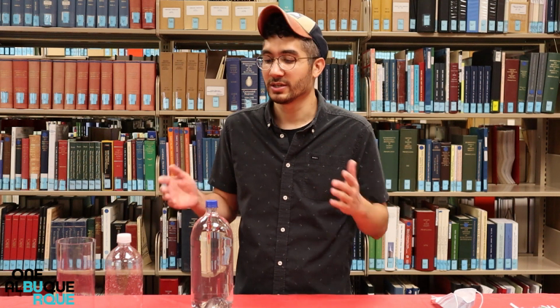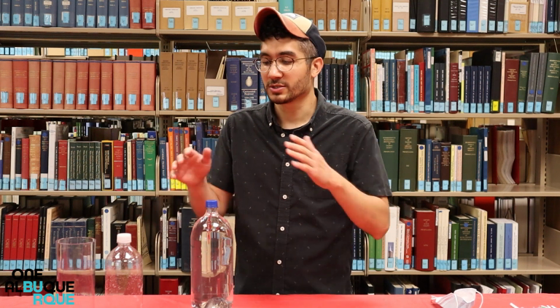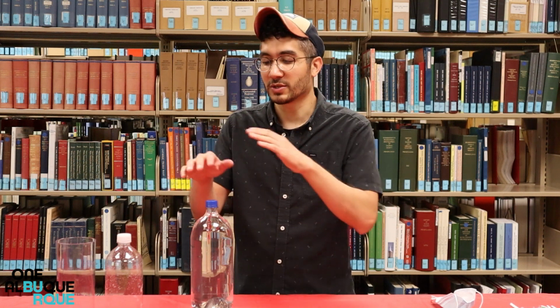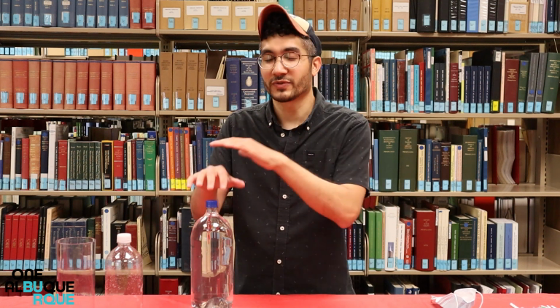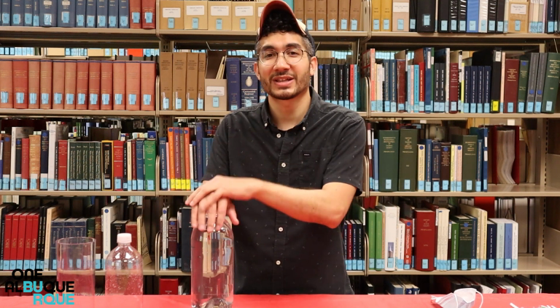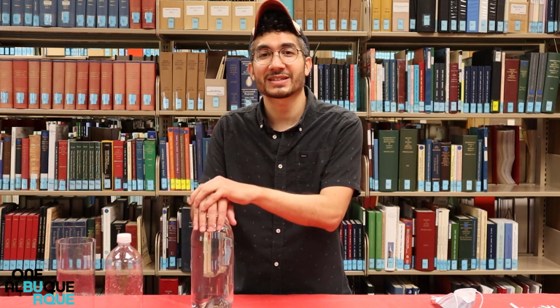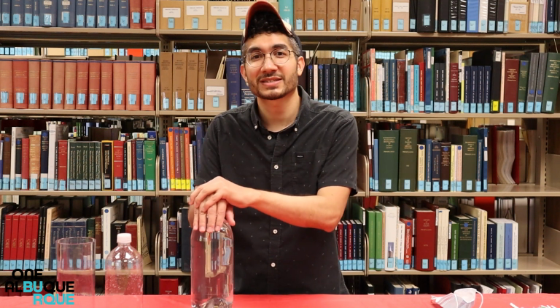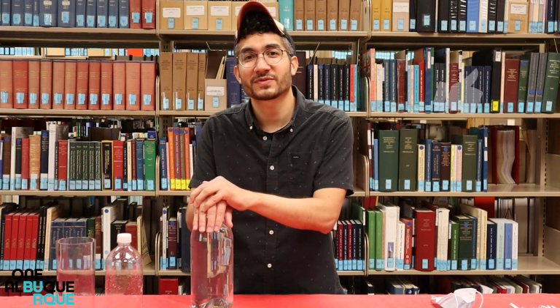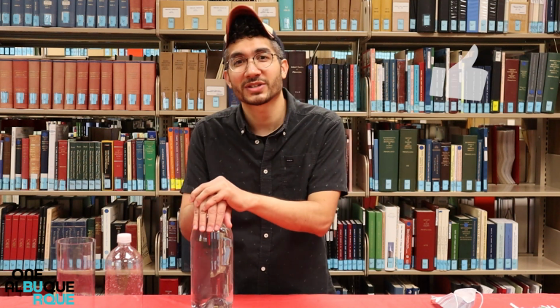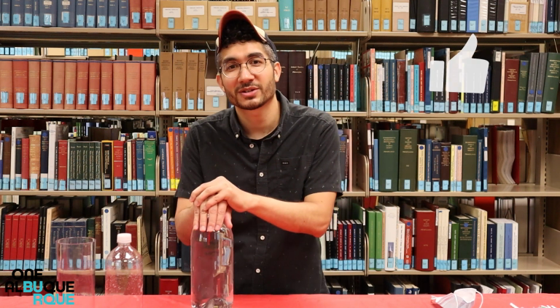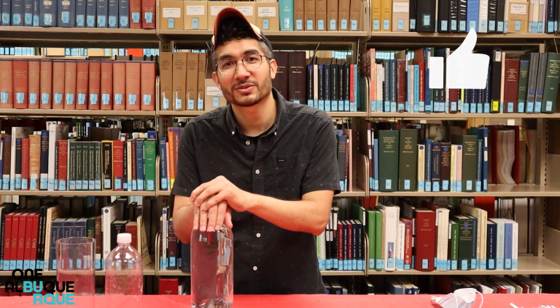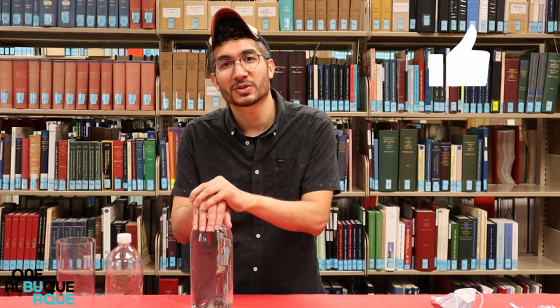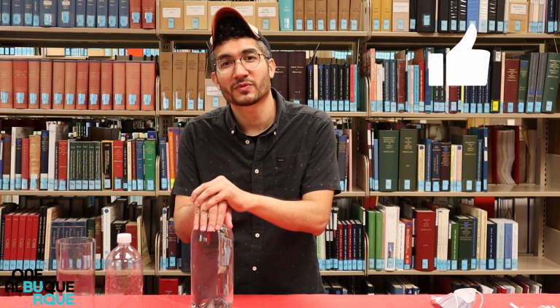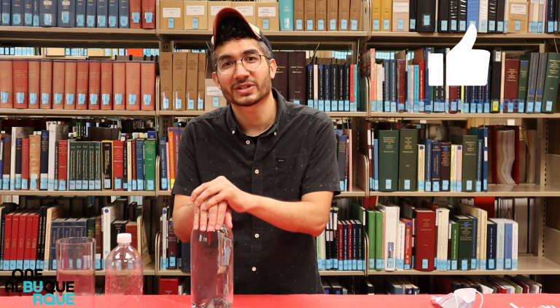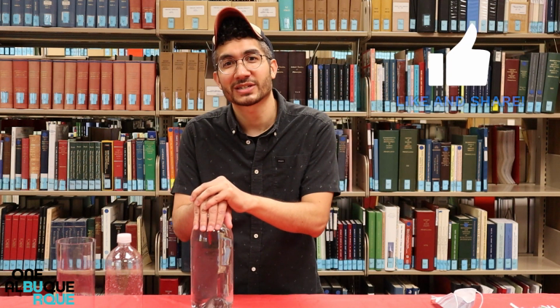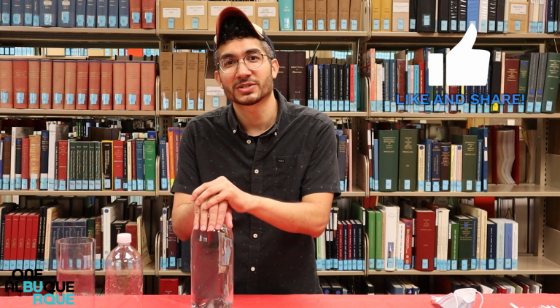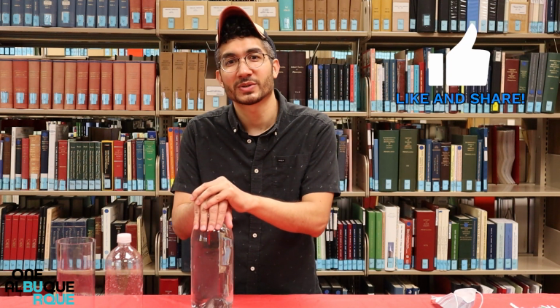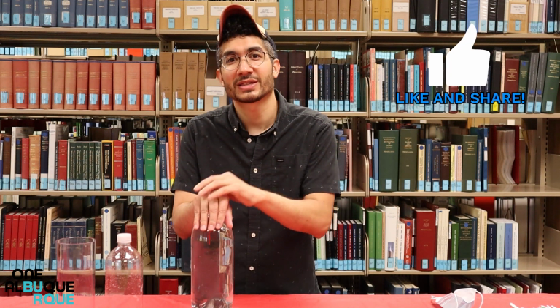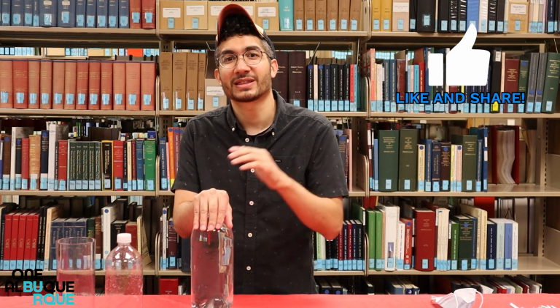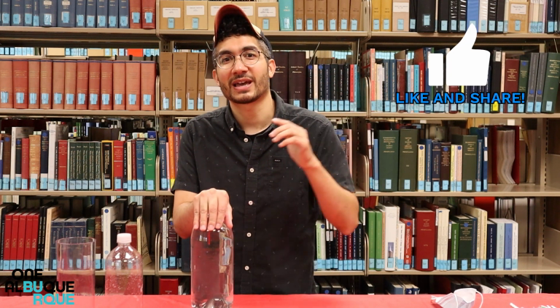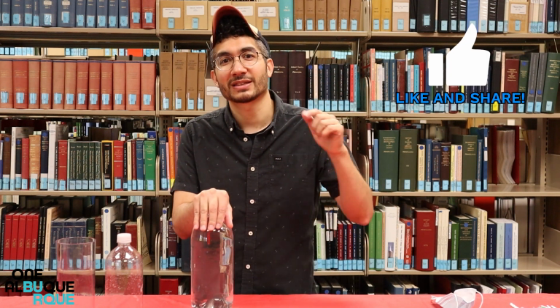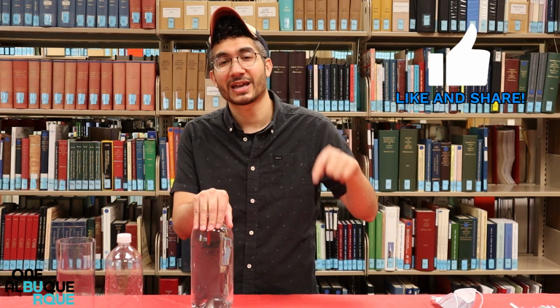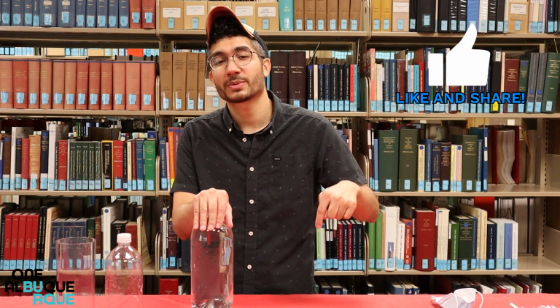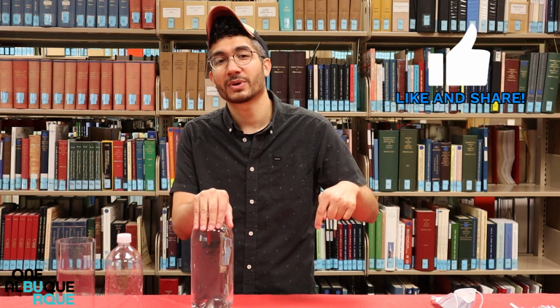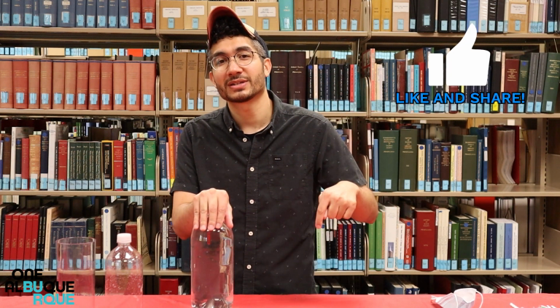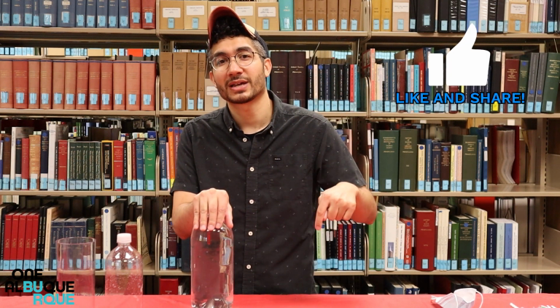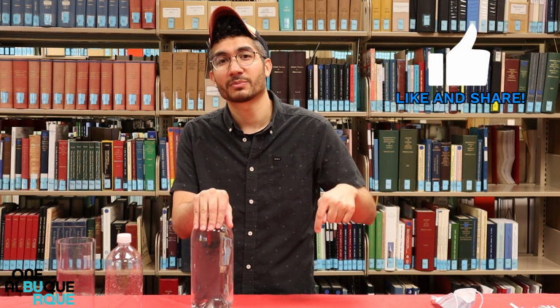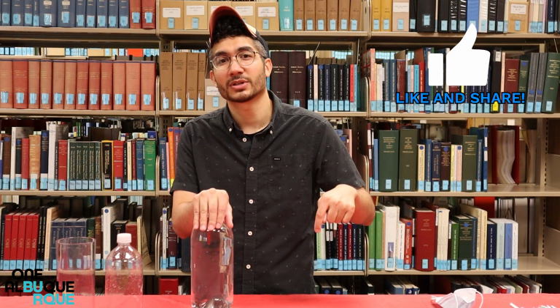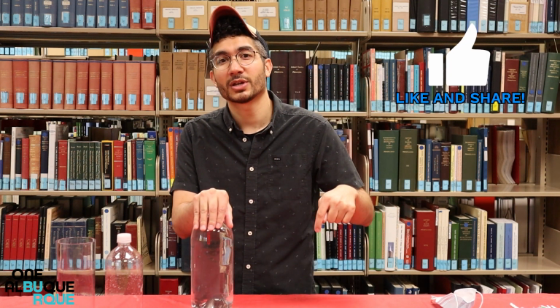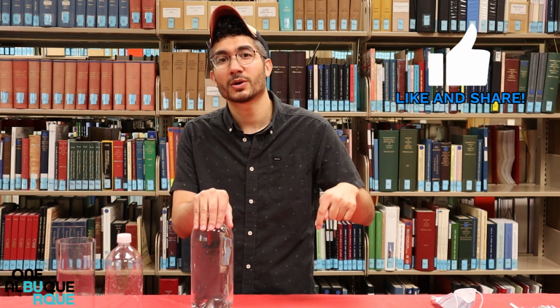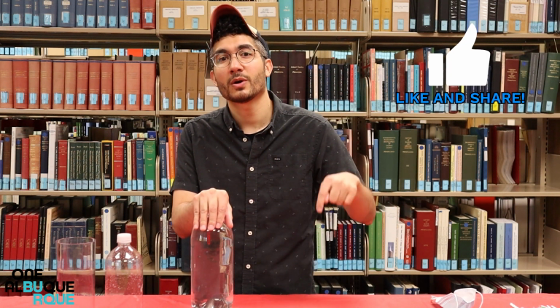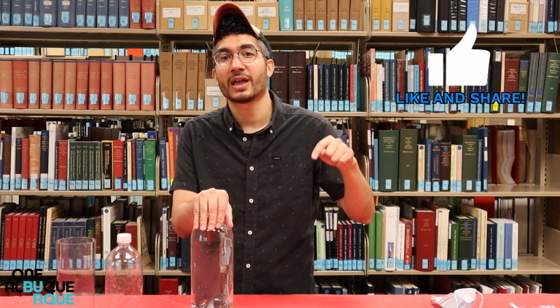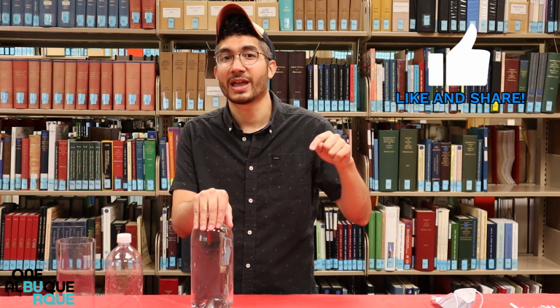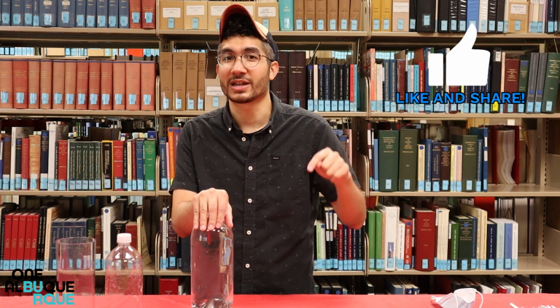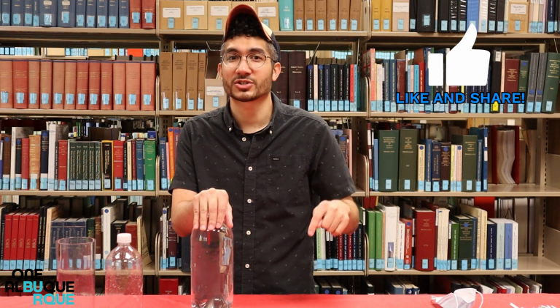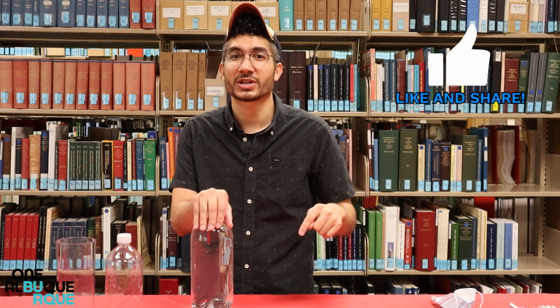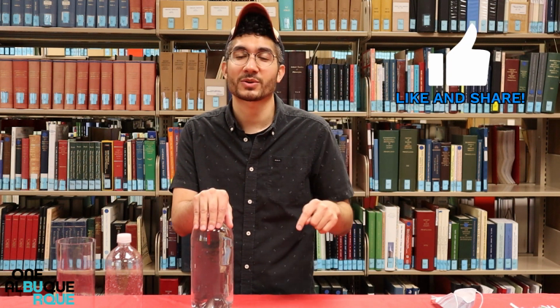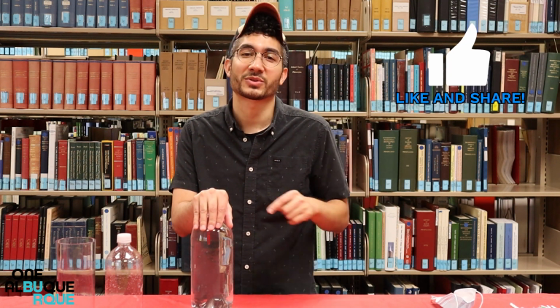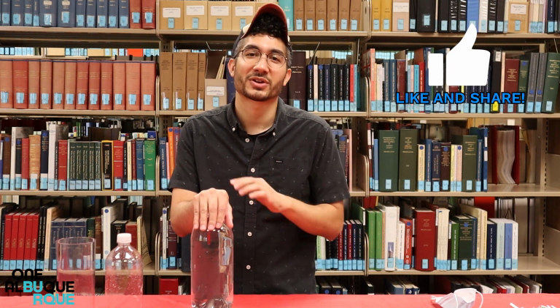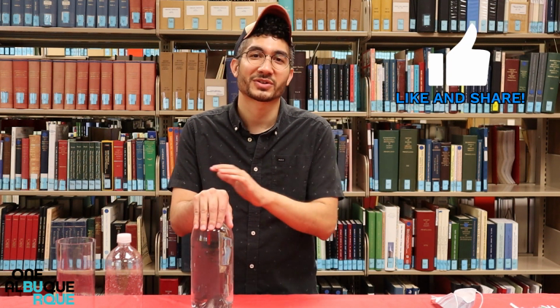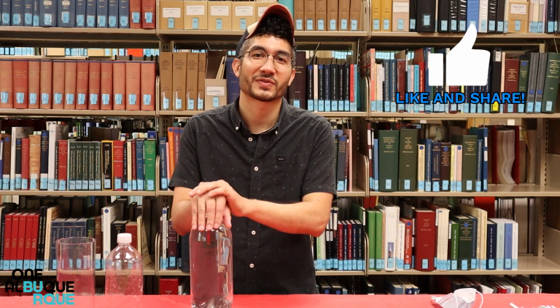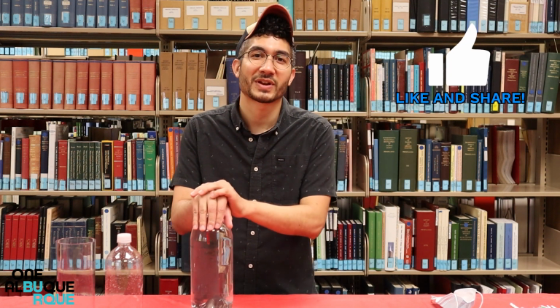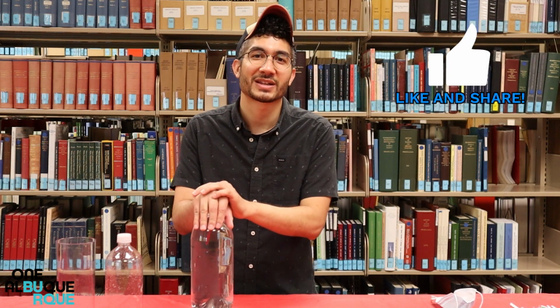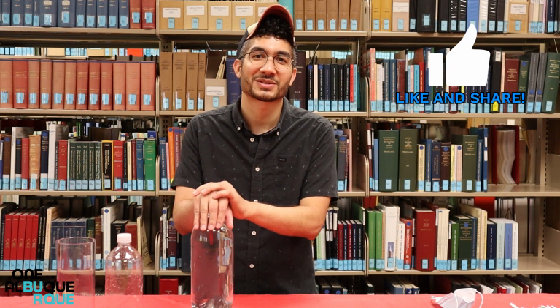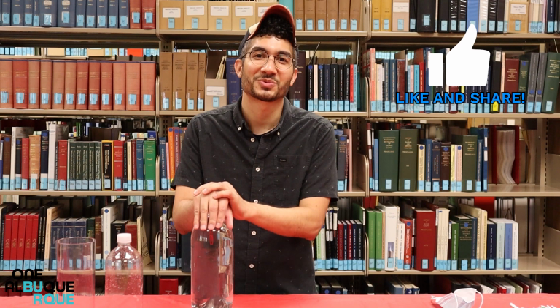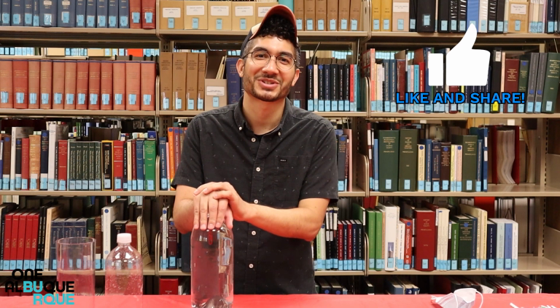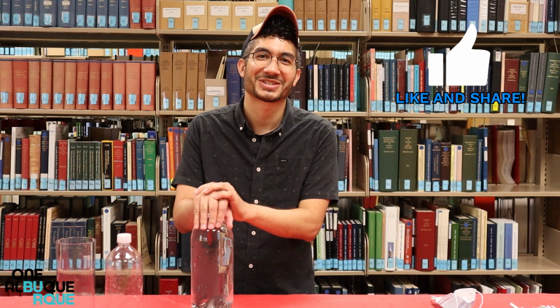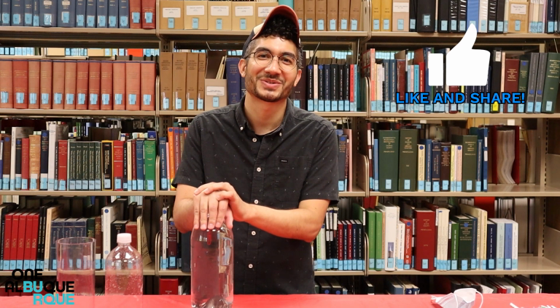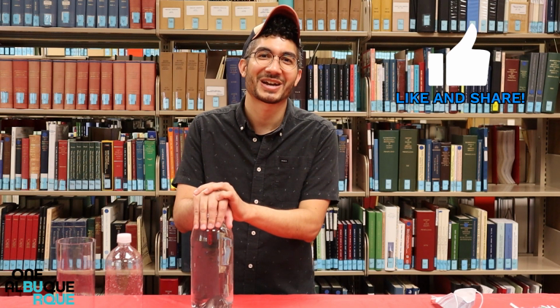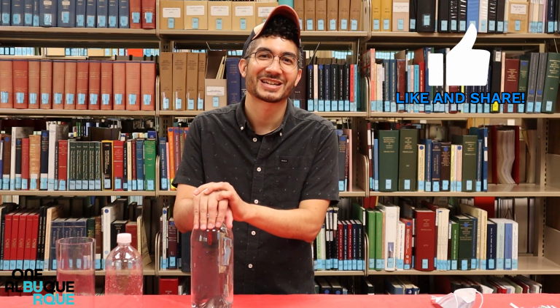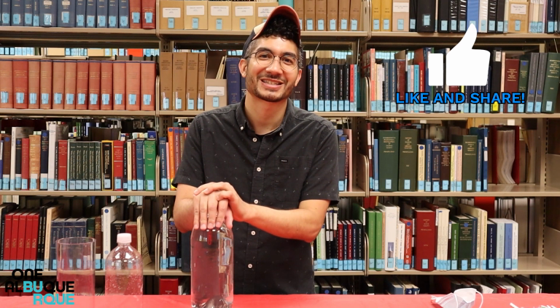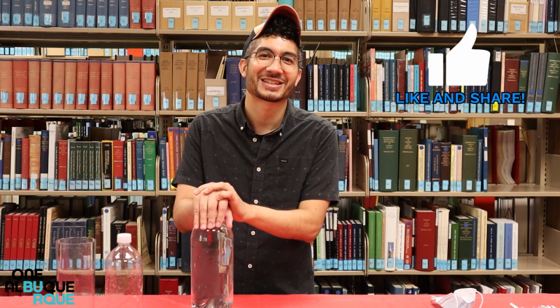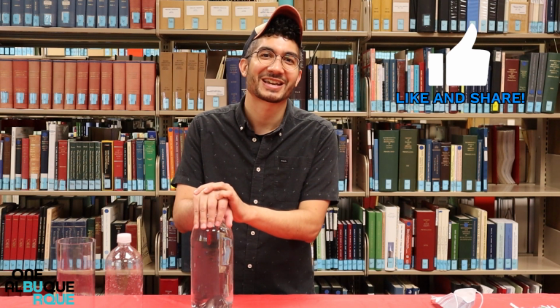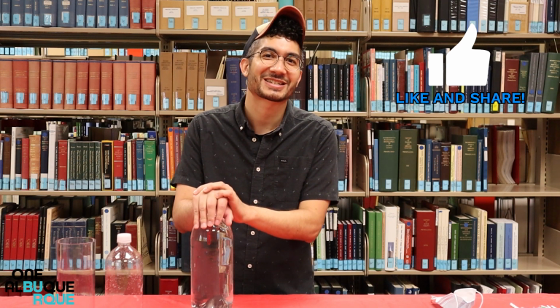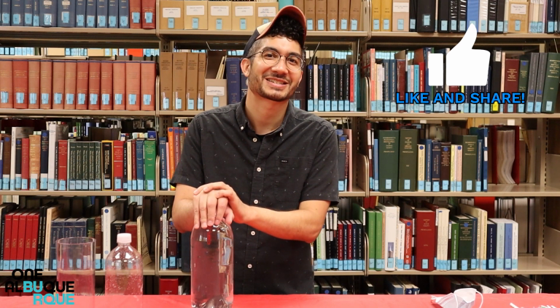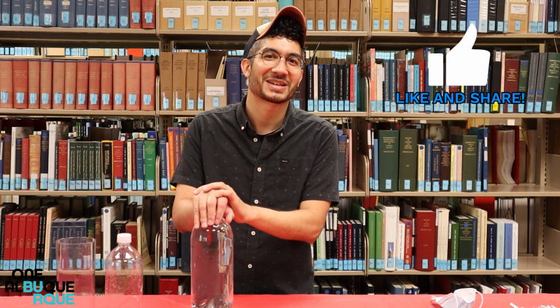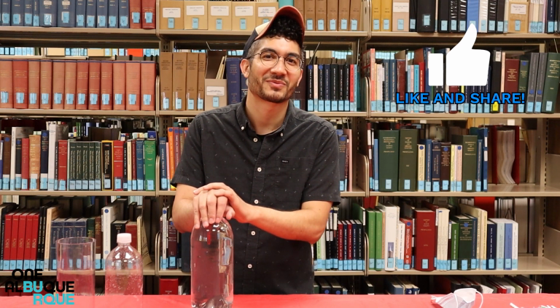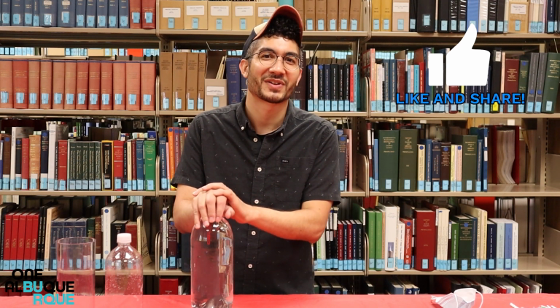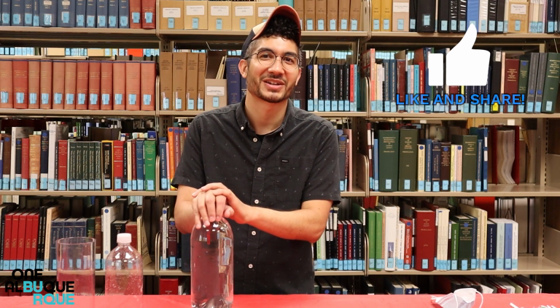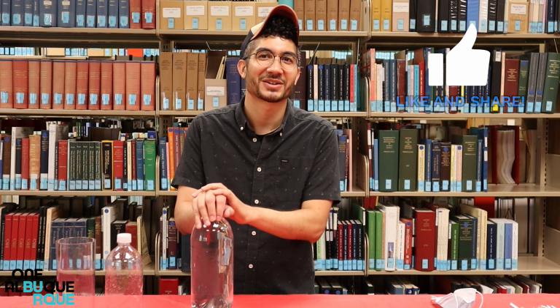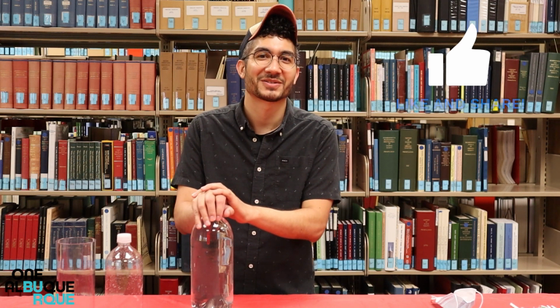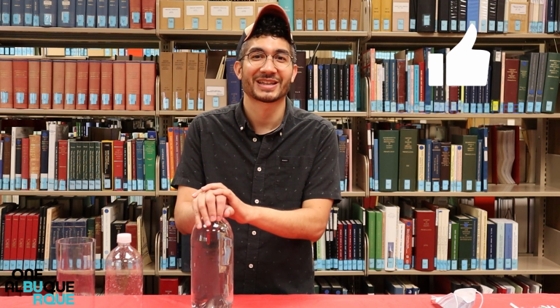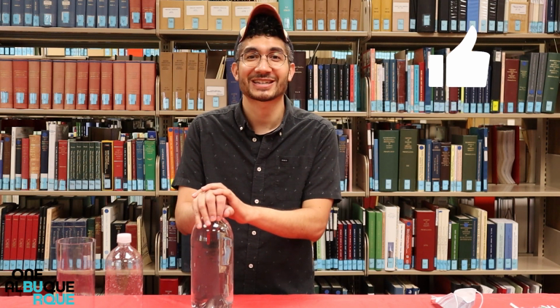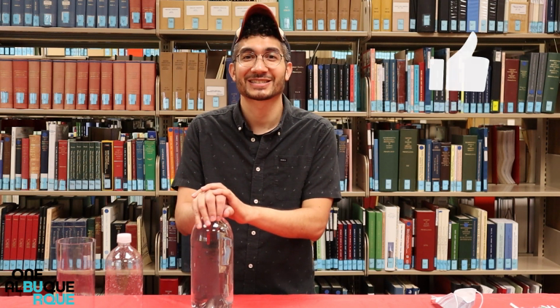If you like this video, don't forget to hit that like button down below and share it with all your friends. We'll see you guys in the next STEM video. Thanks.